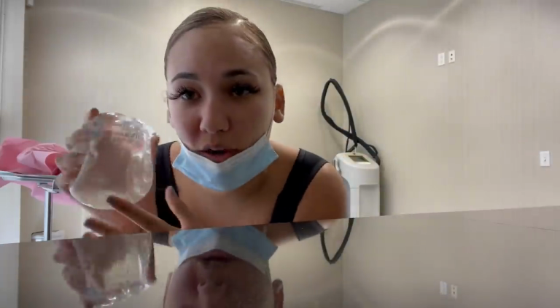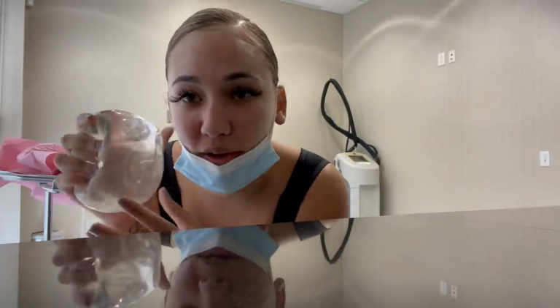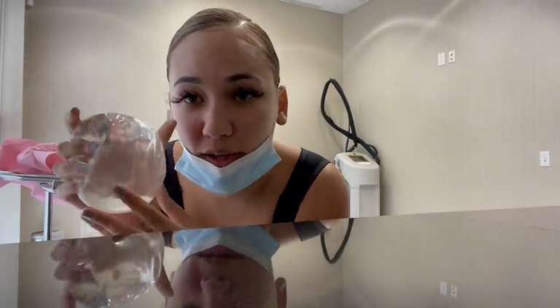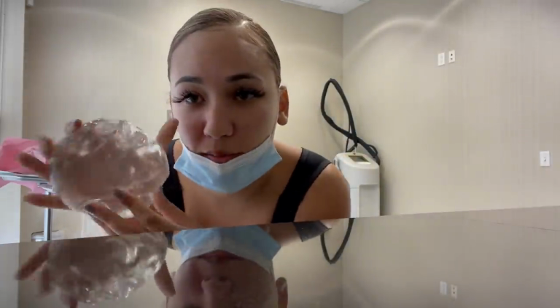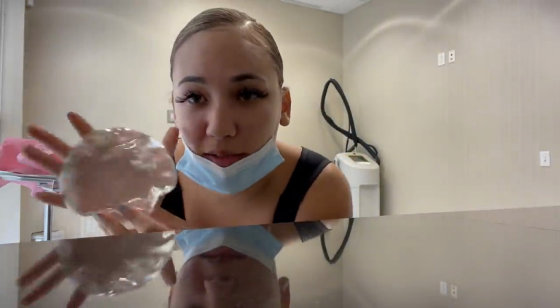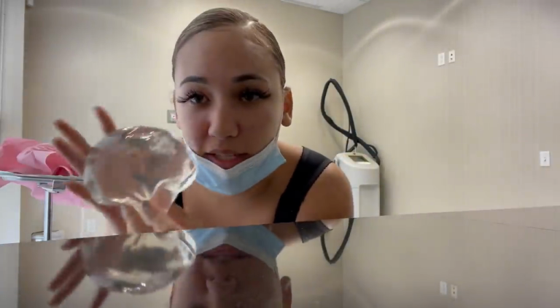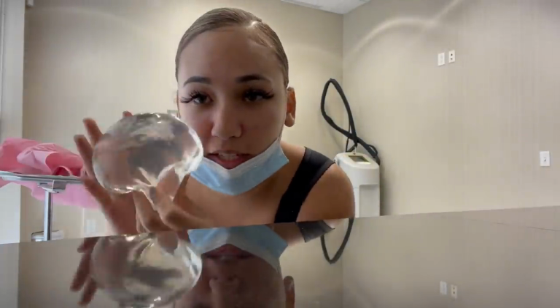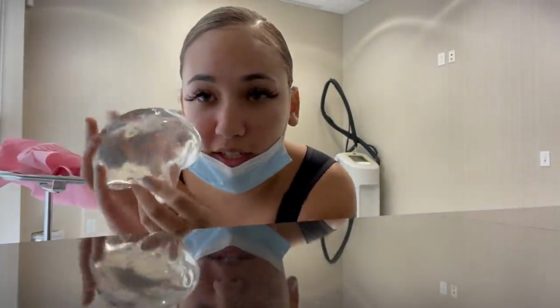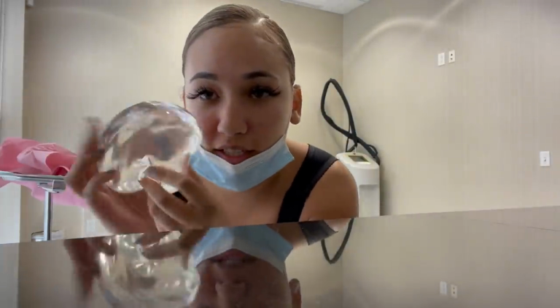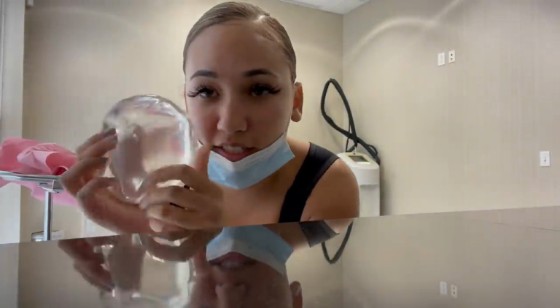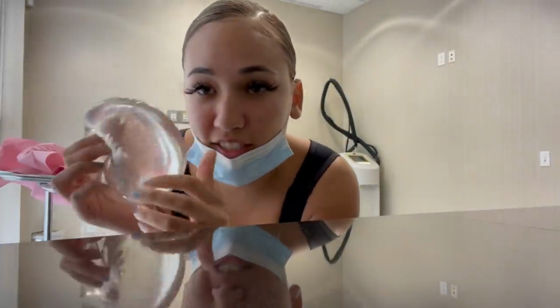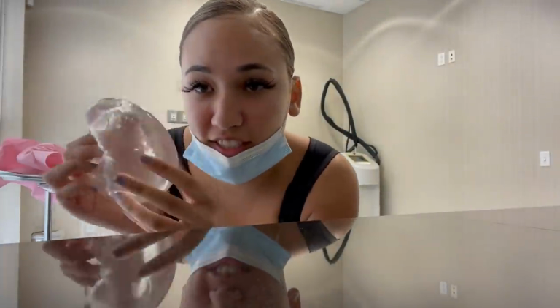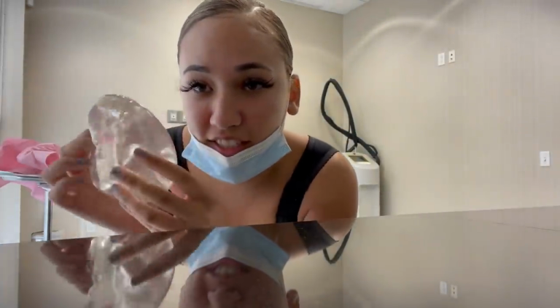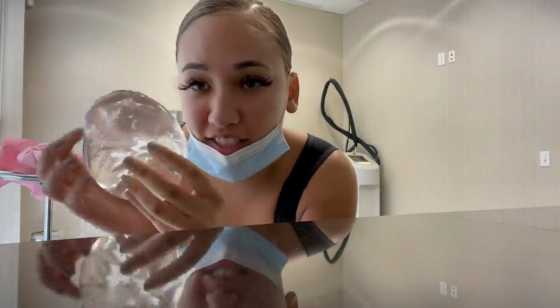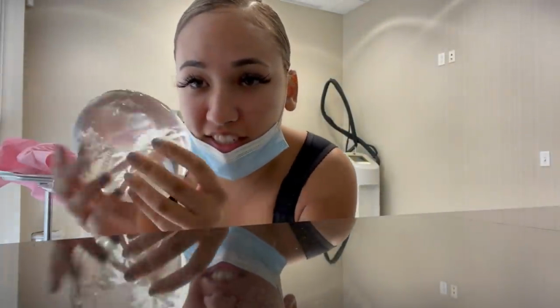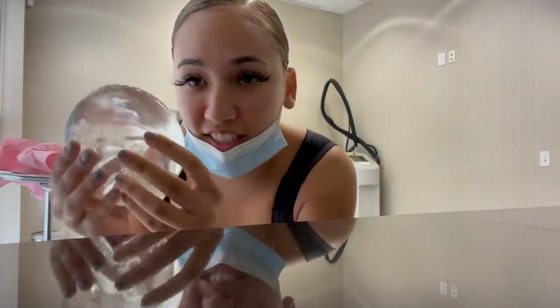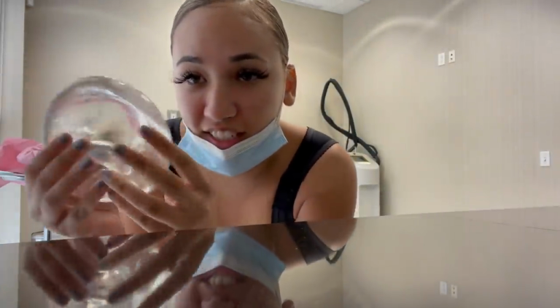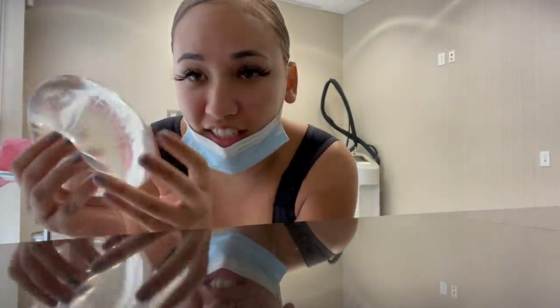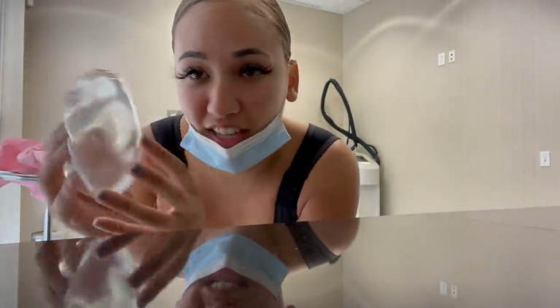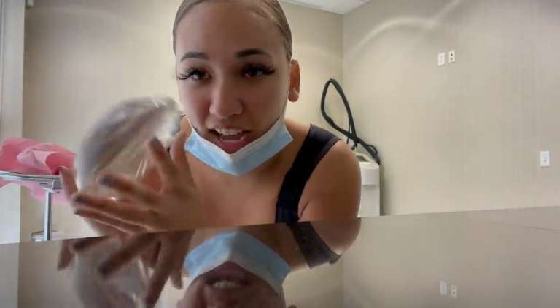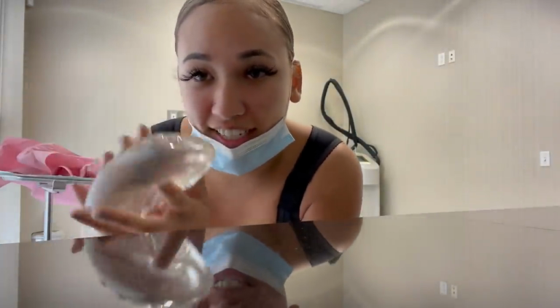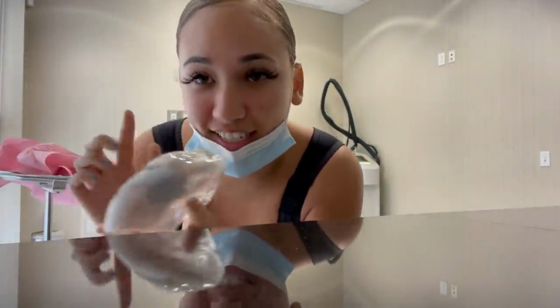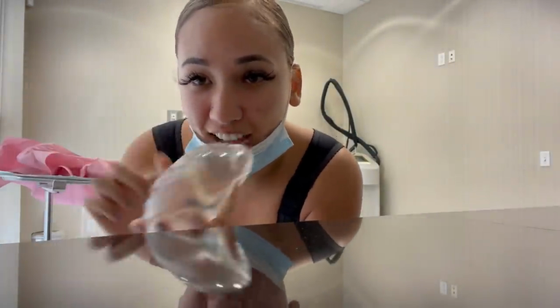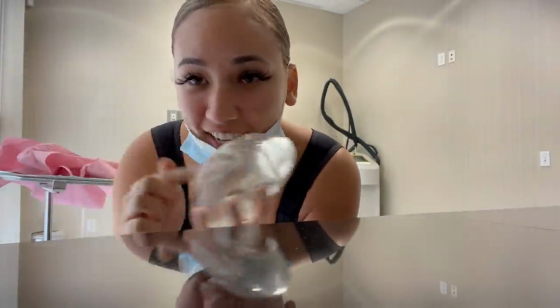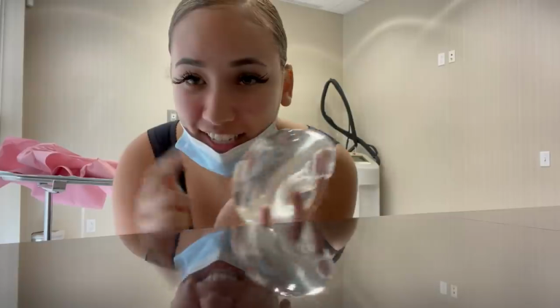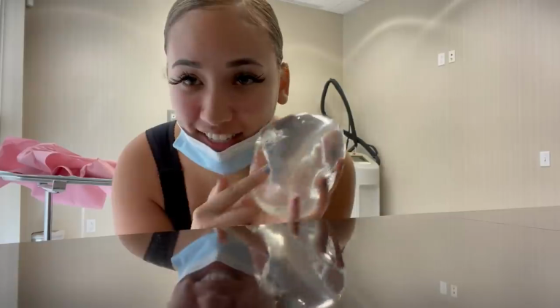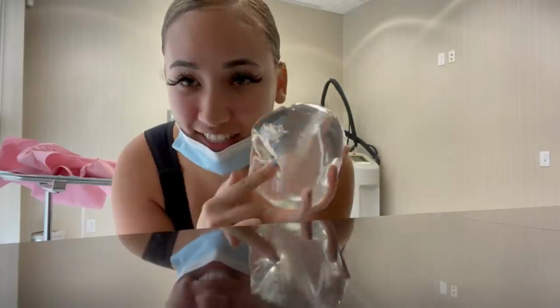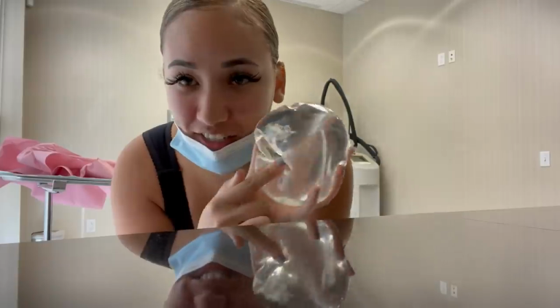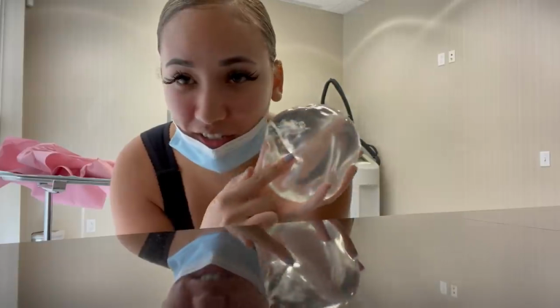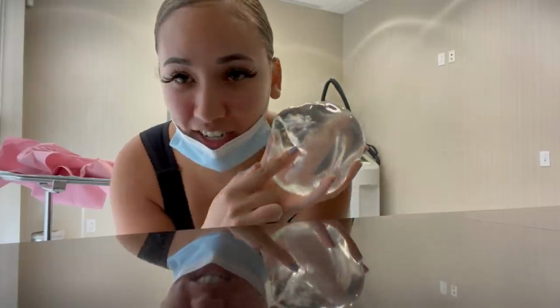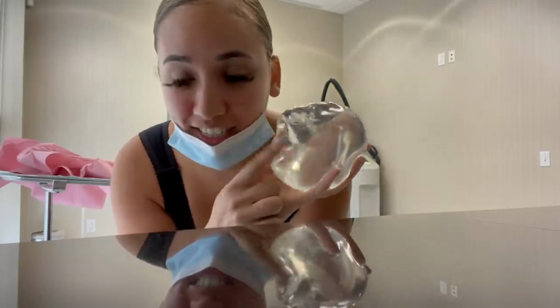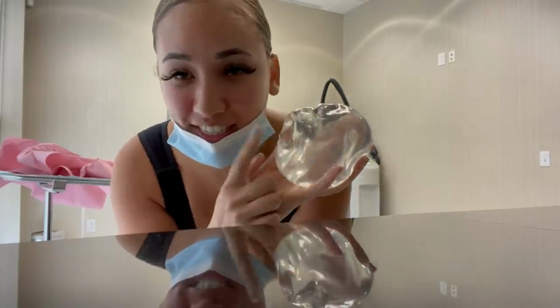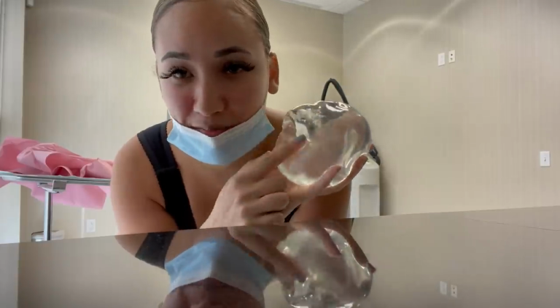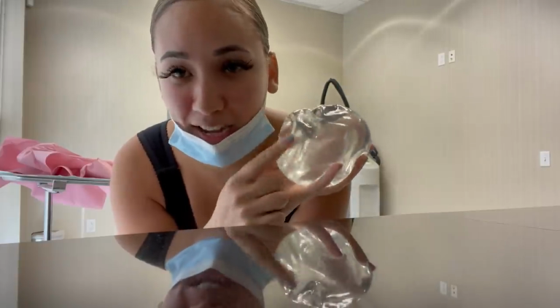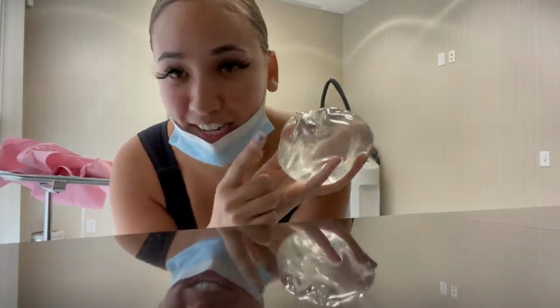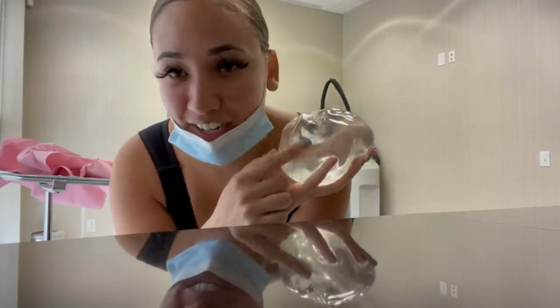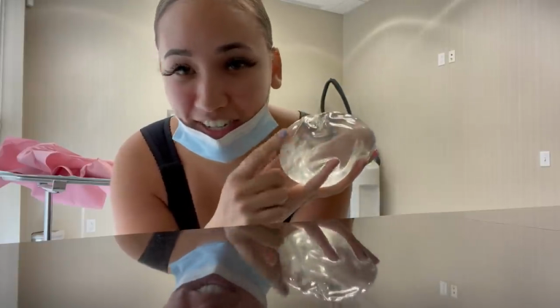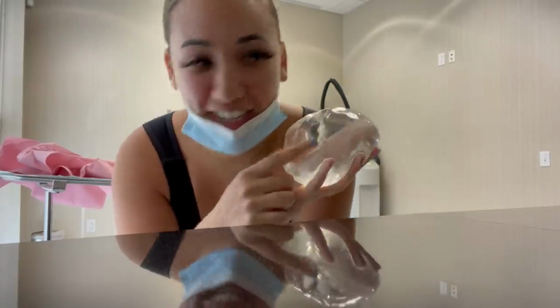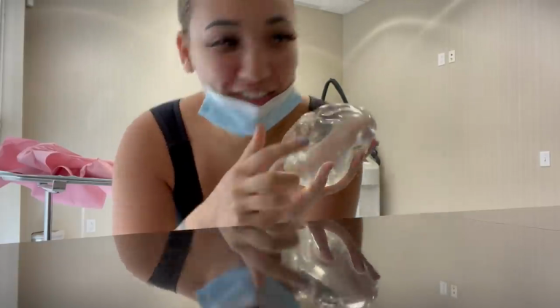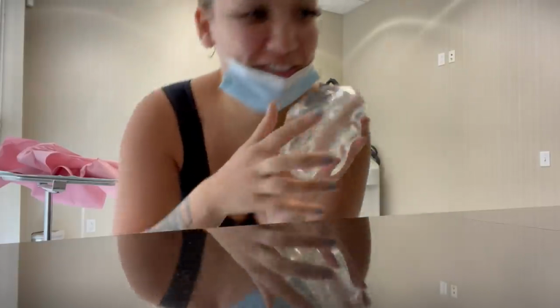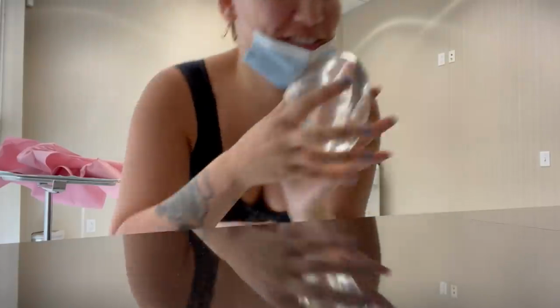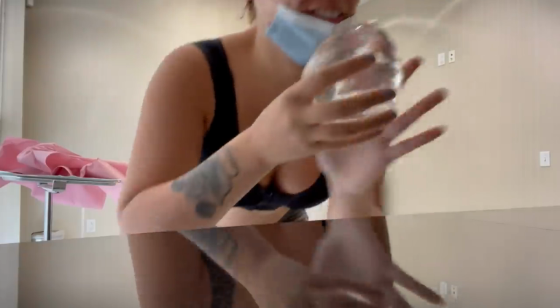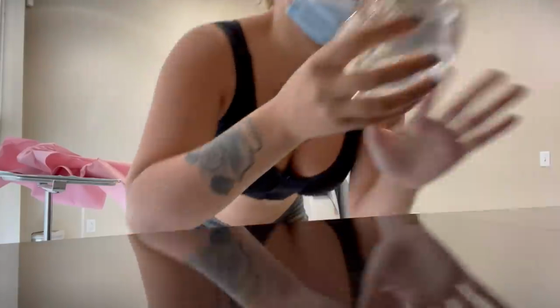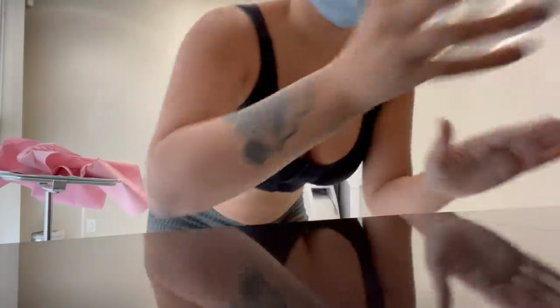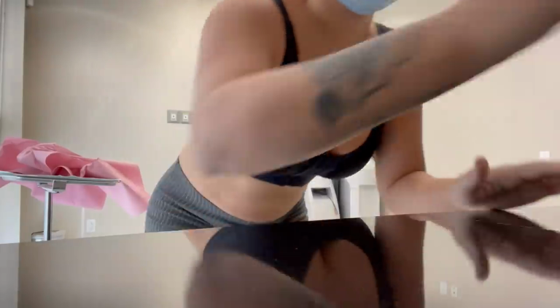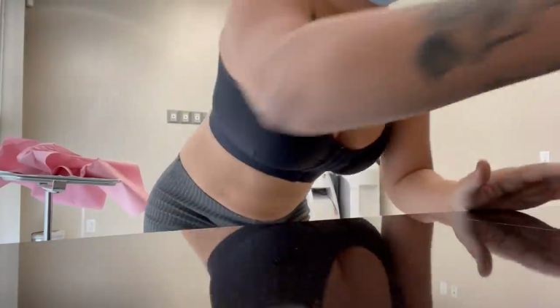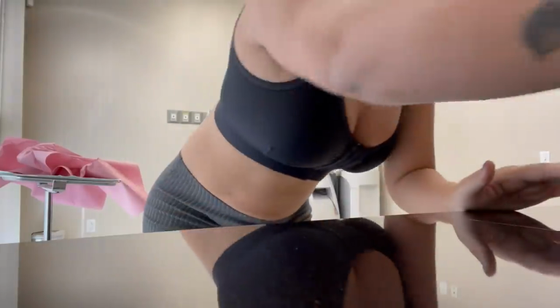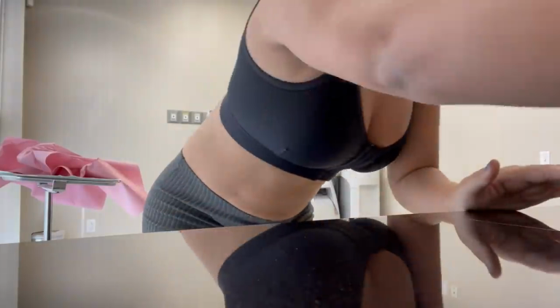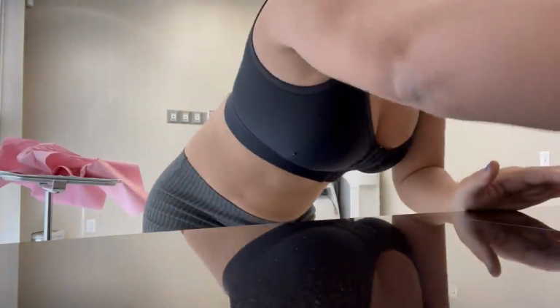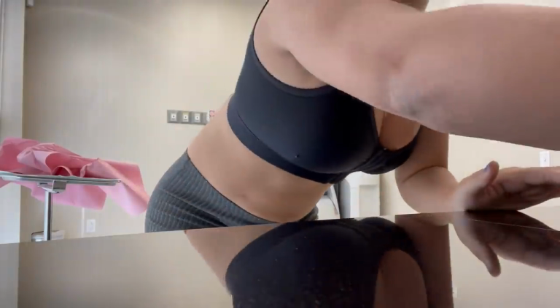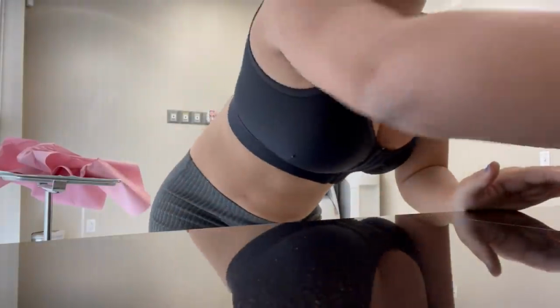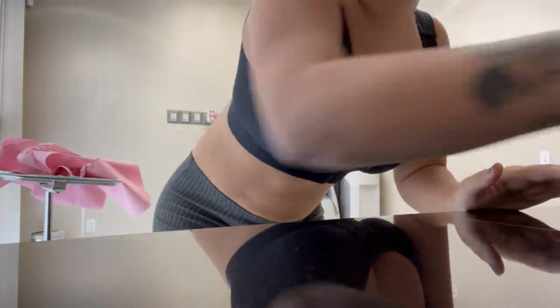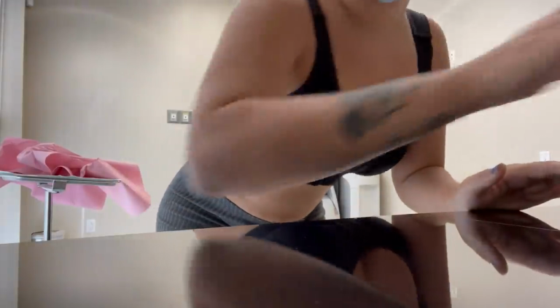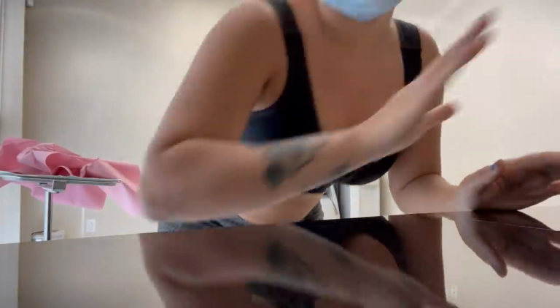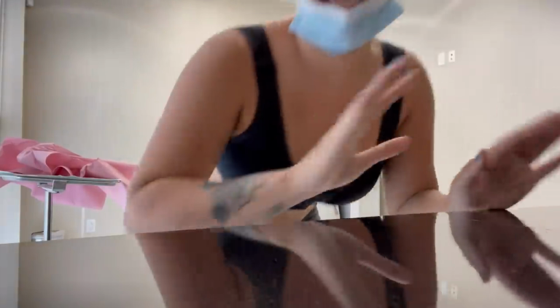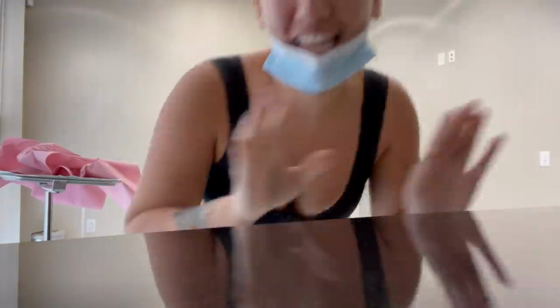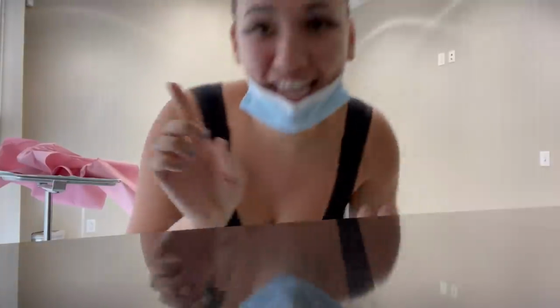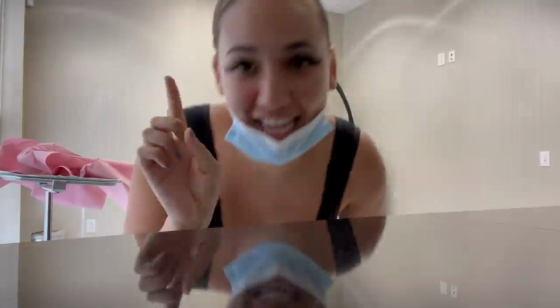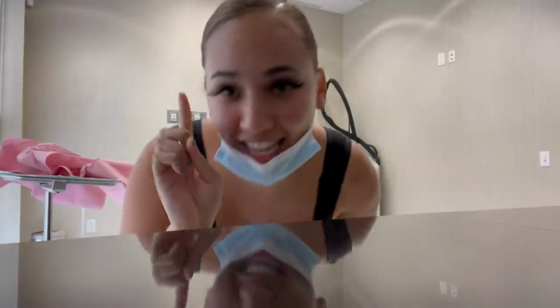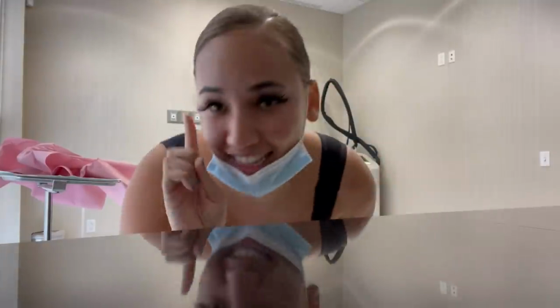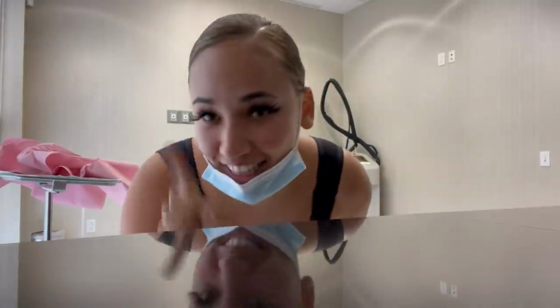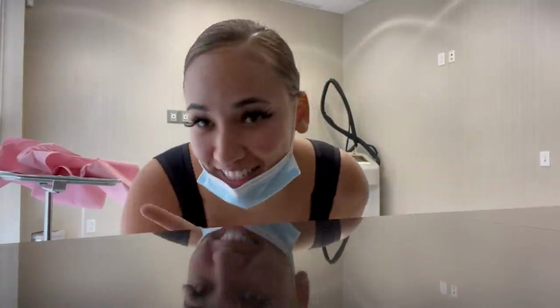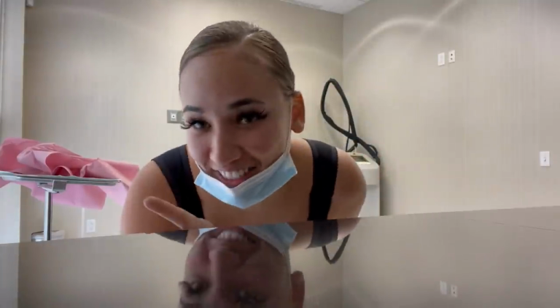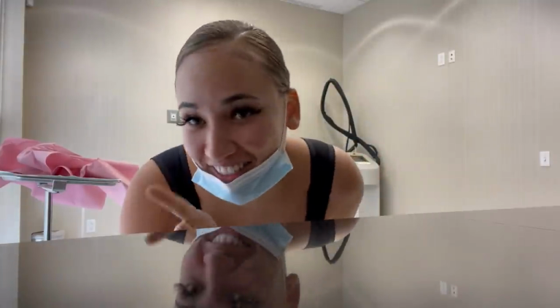Look at what an implant looks like — I did not get this, you guys. Mine are all natural, so that's good.